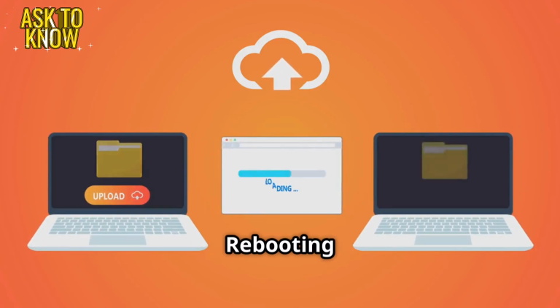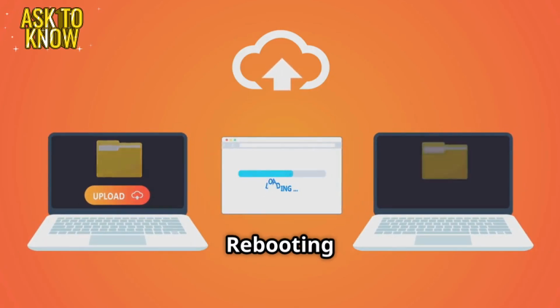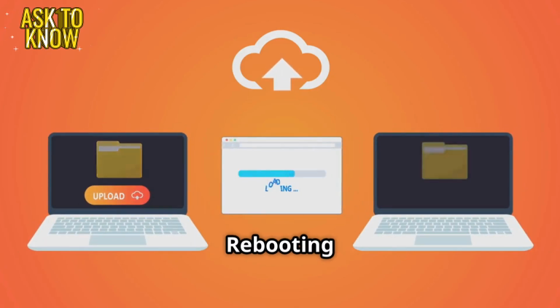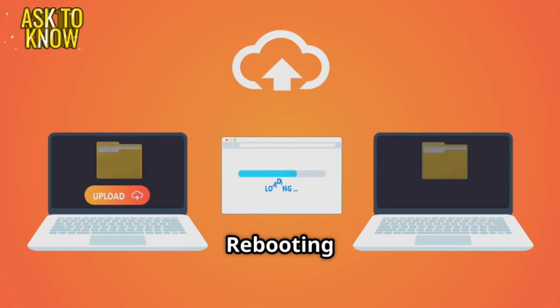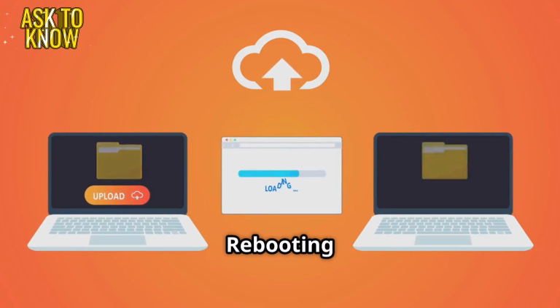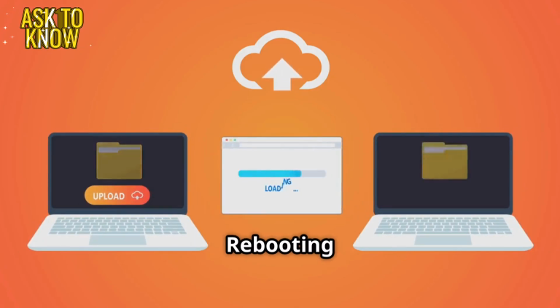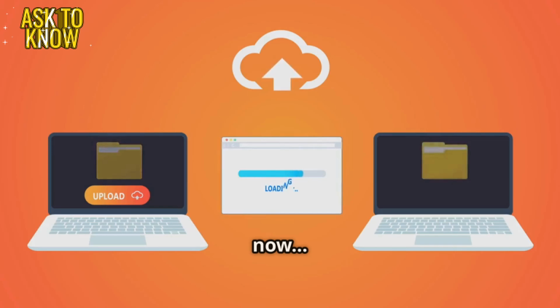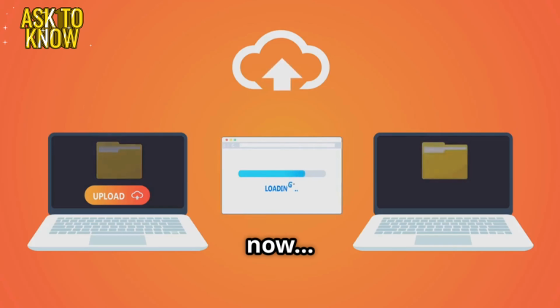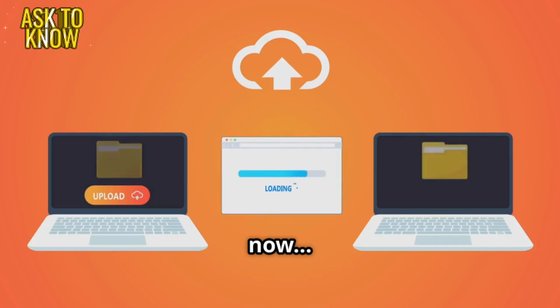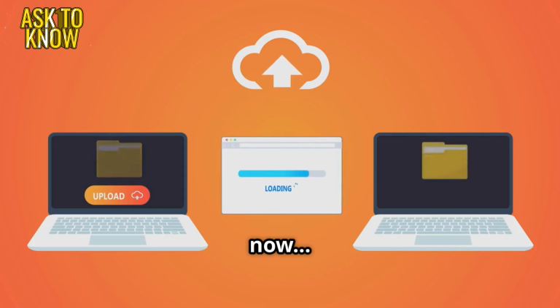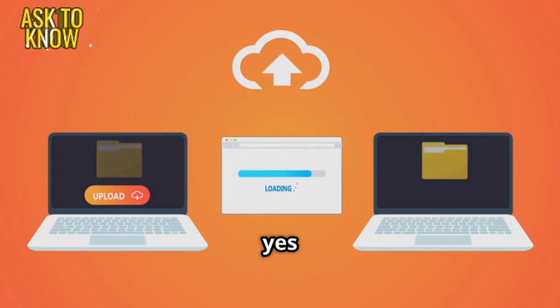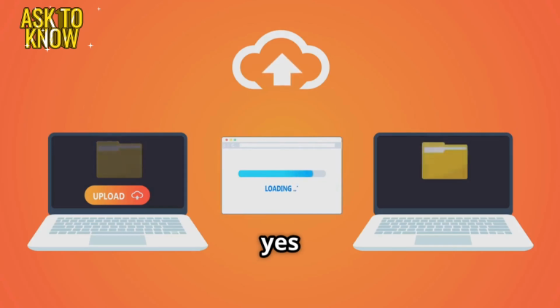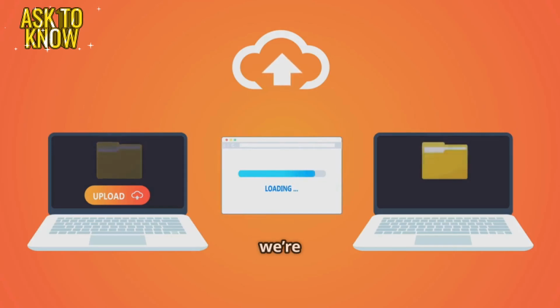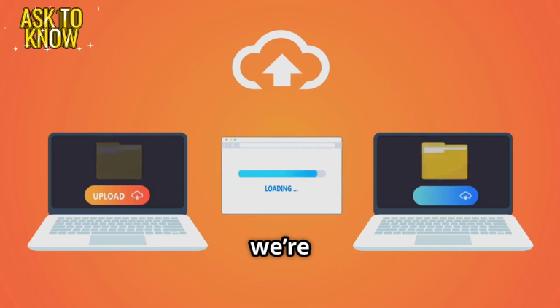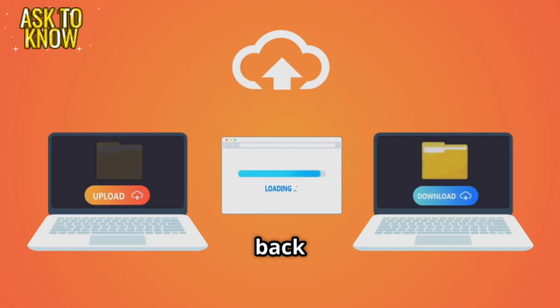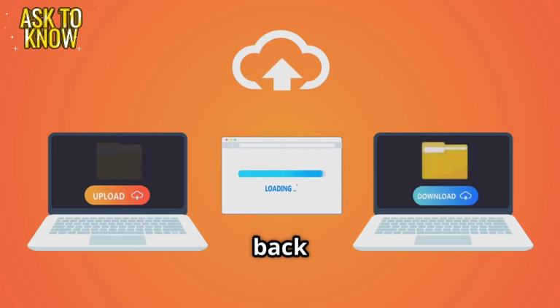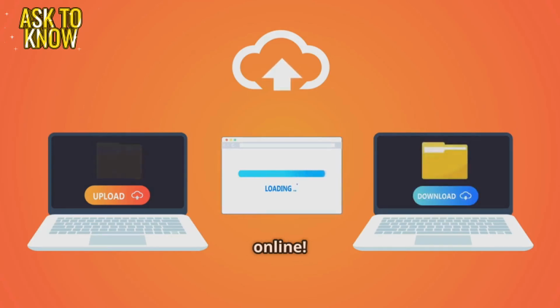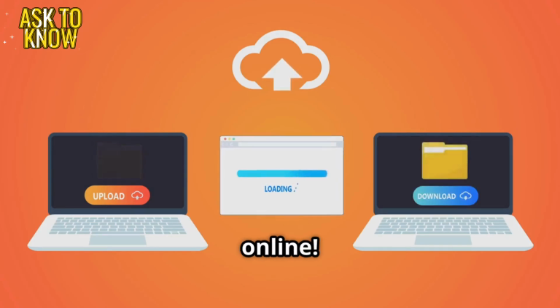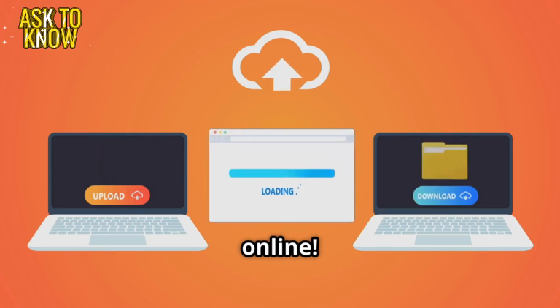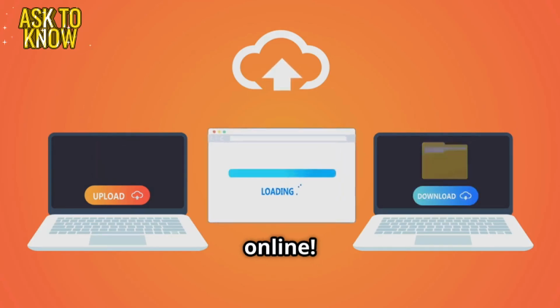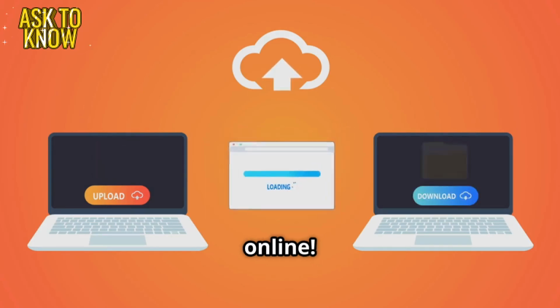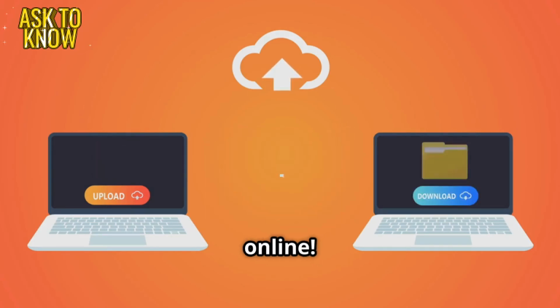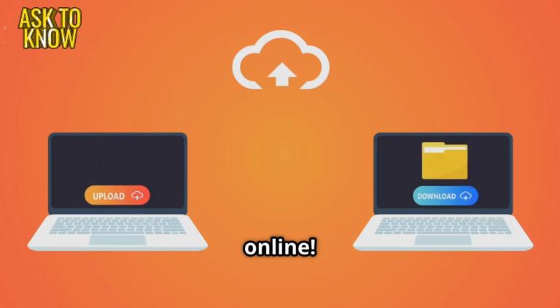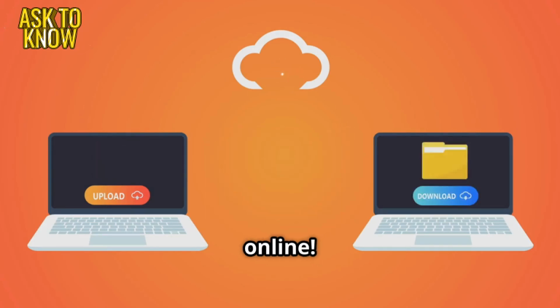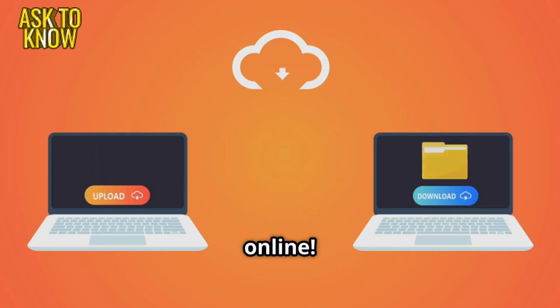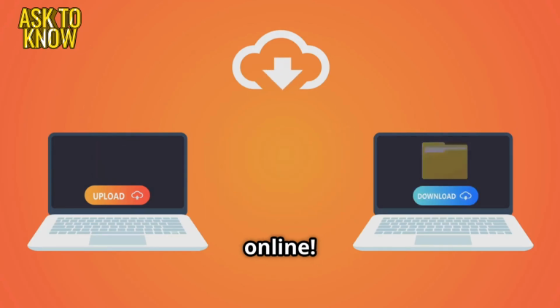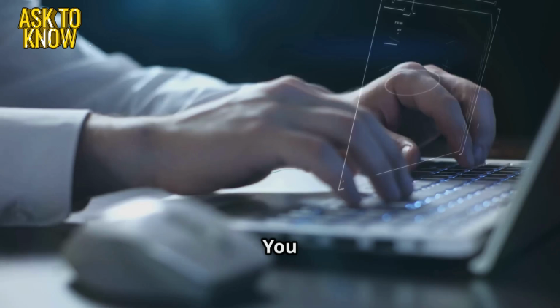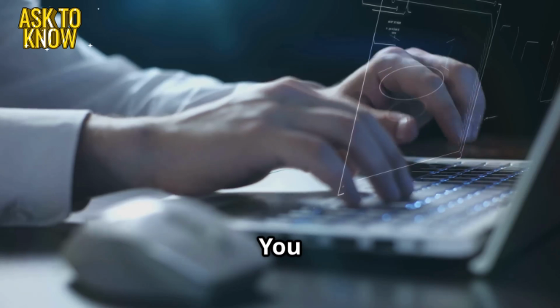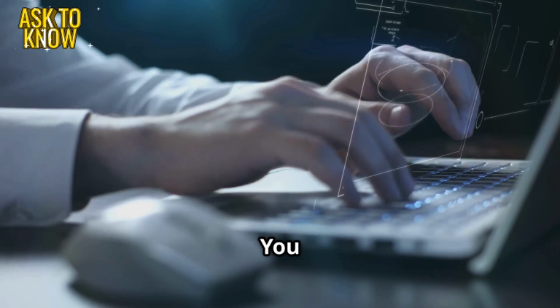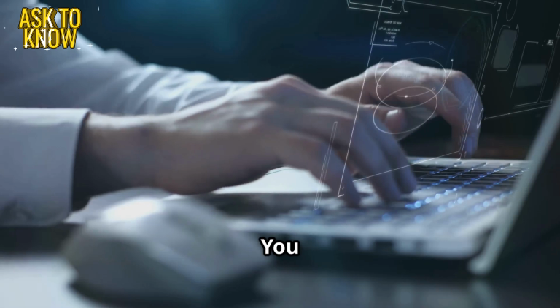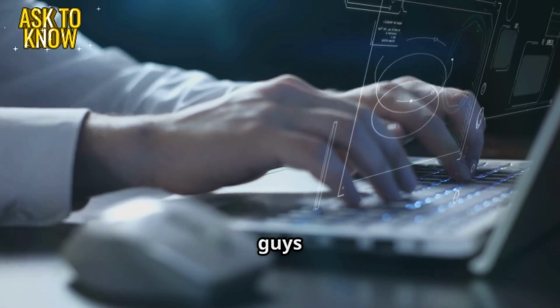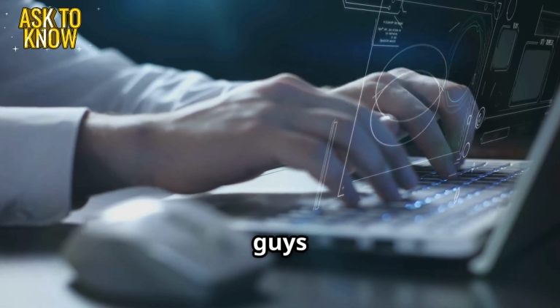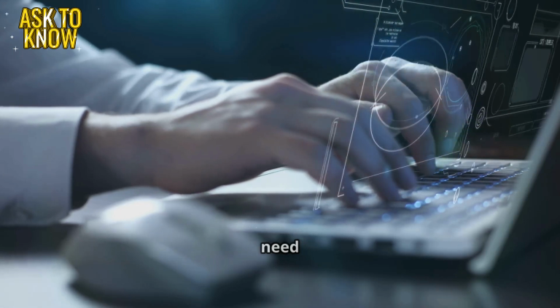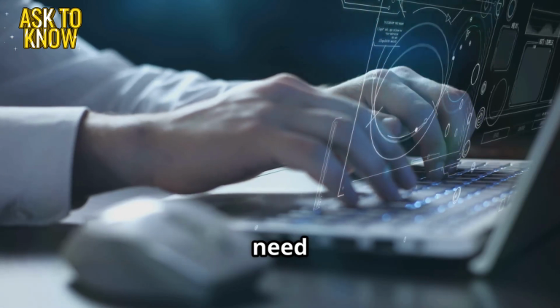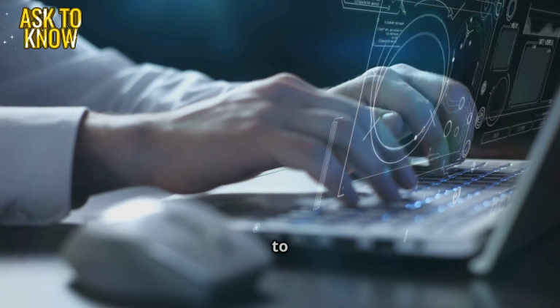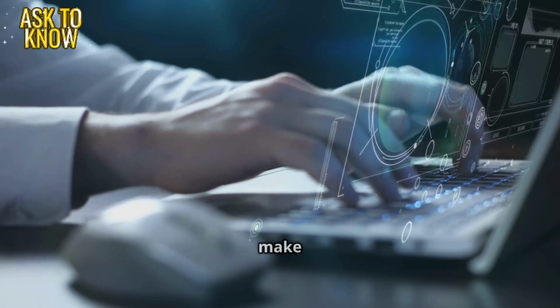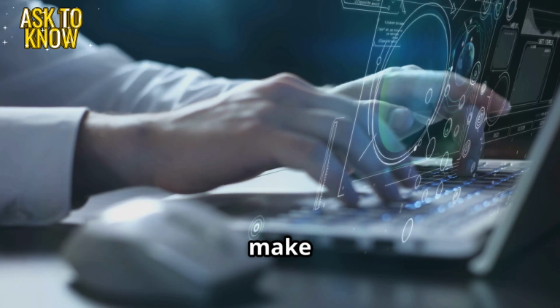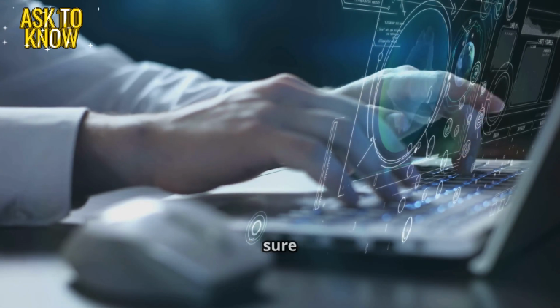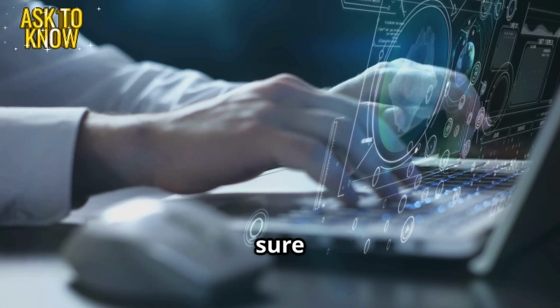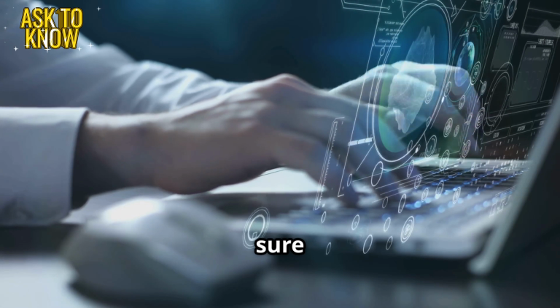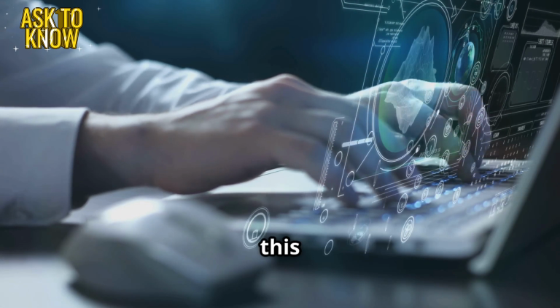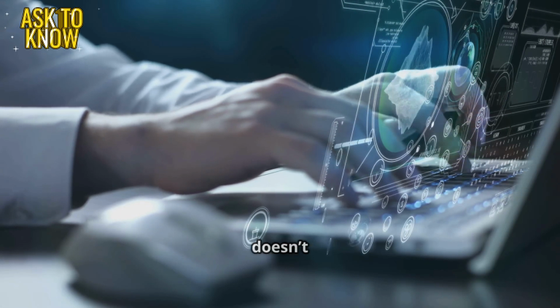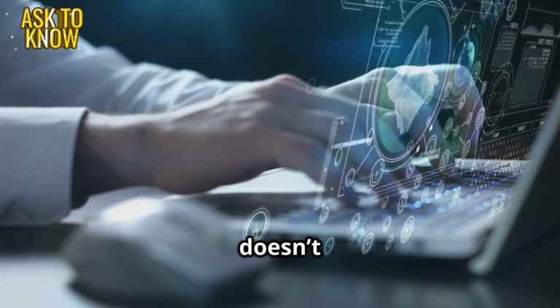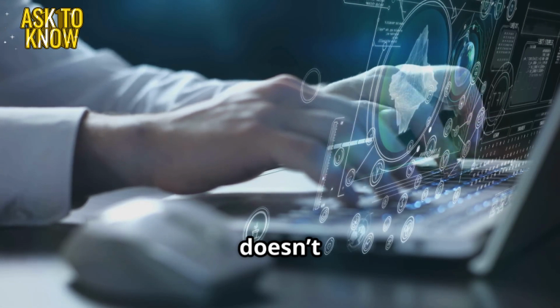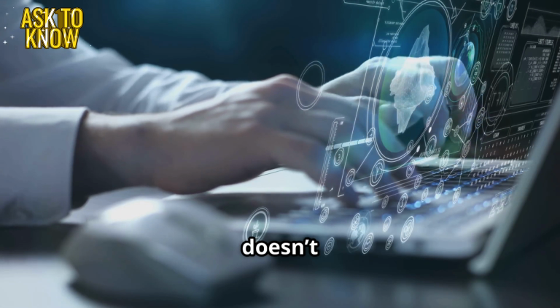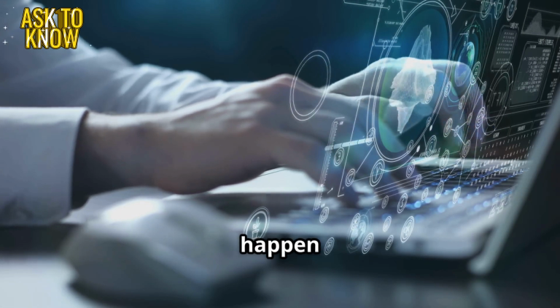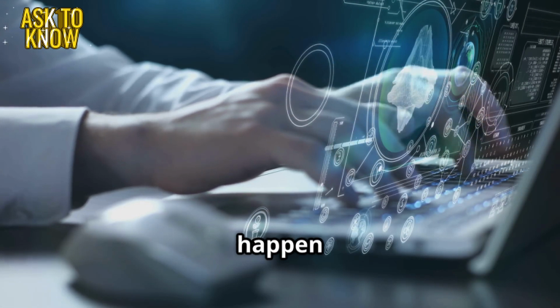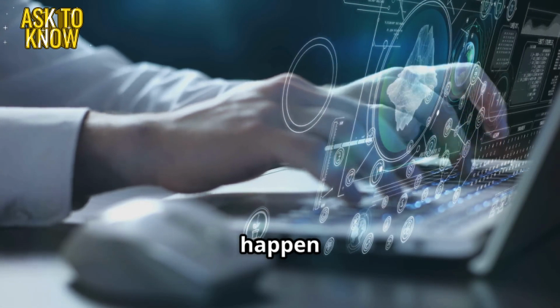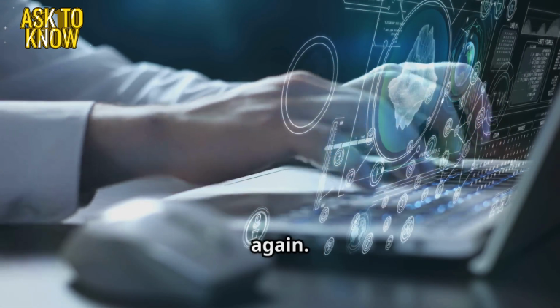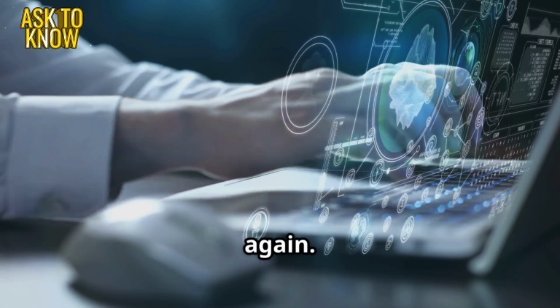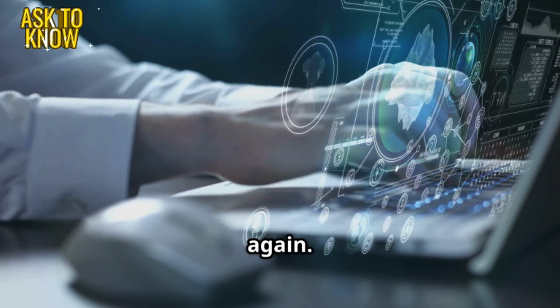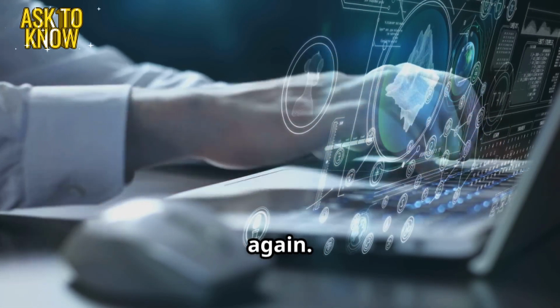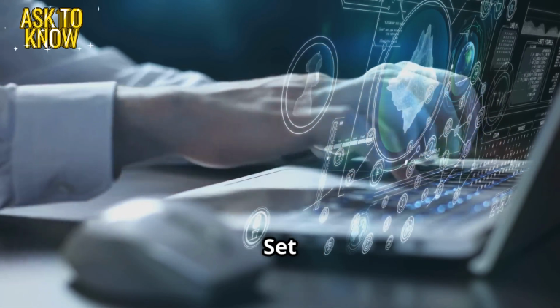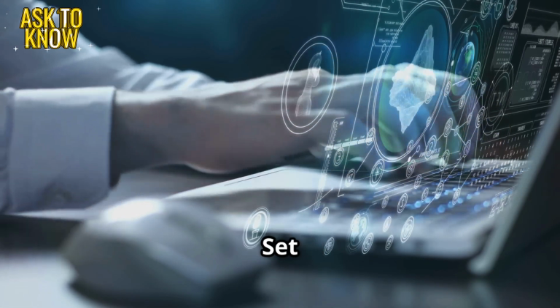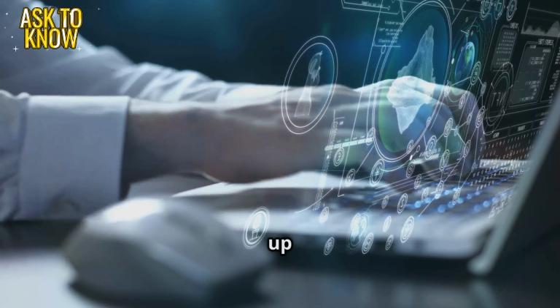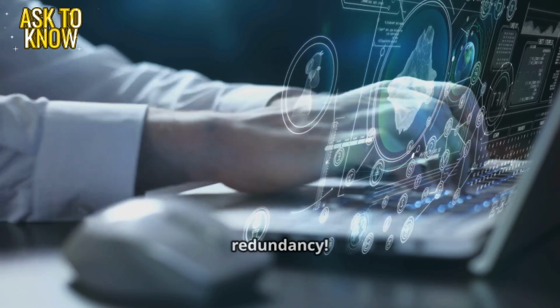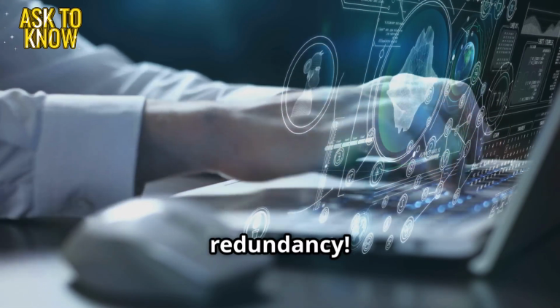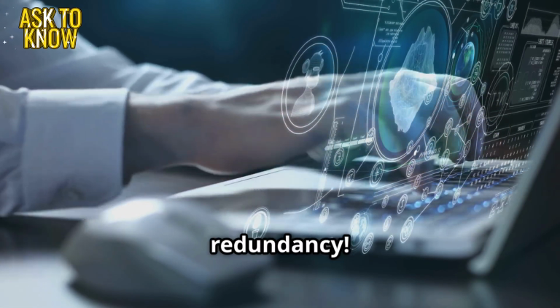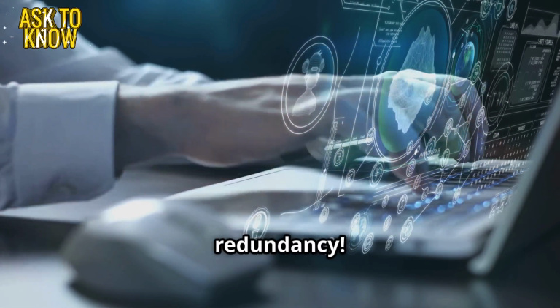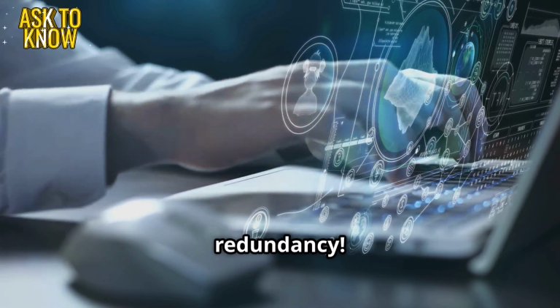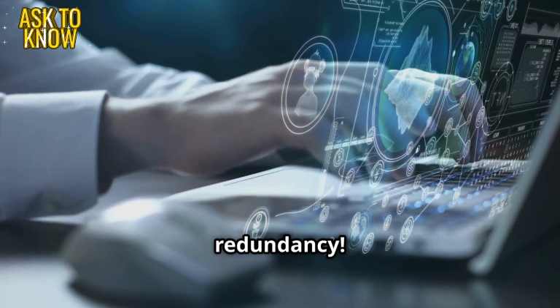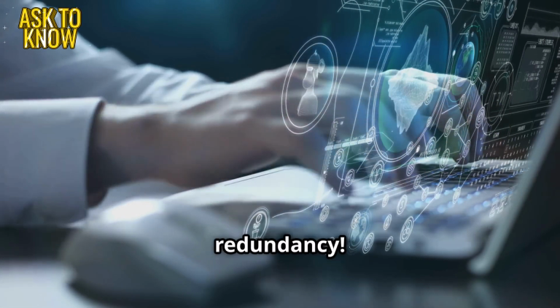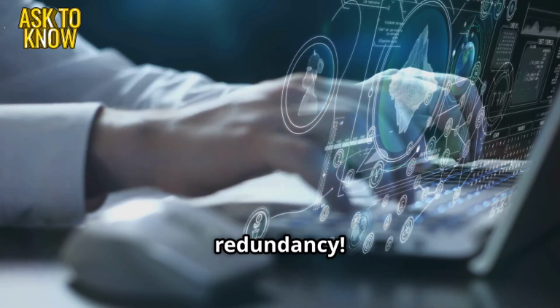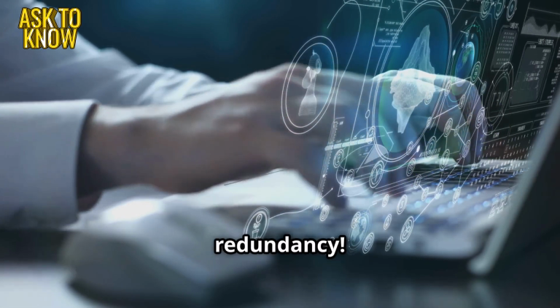Rebooting now. Yes, we're back online. You guys need to make sure this doesn't happen again. Set up redundancy.